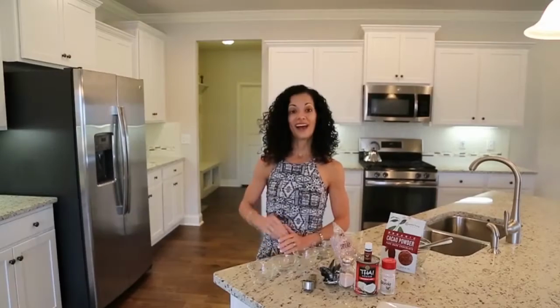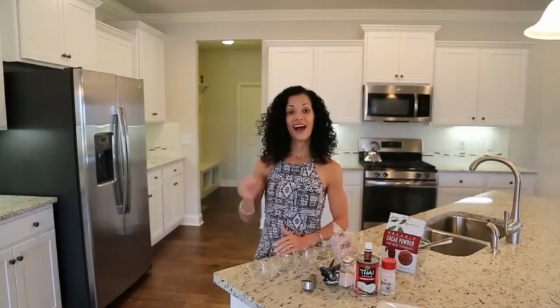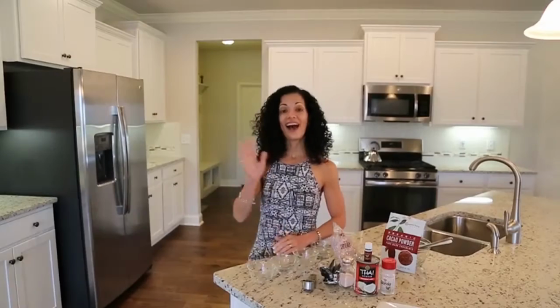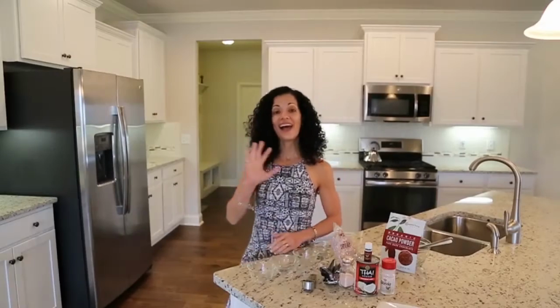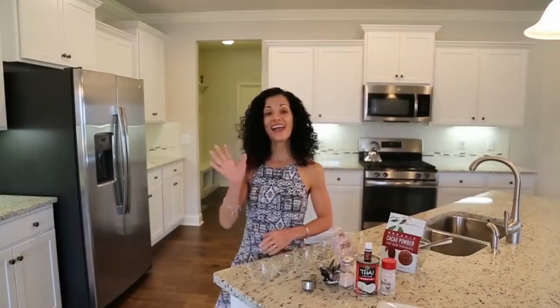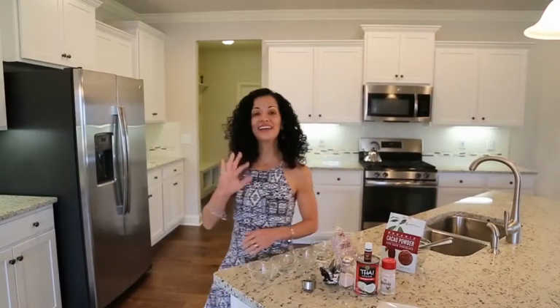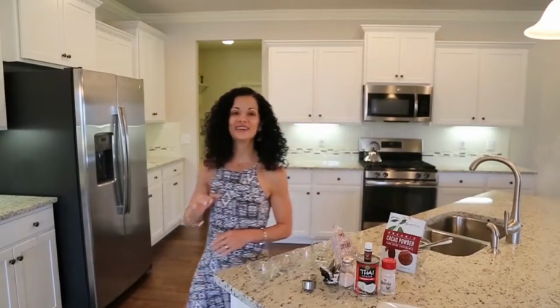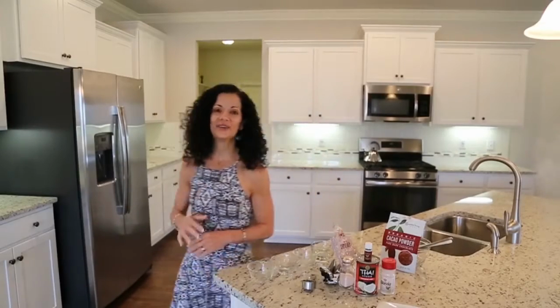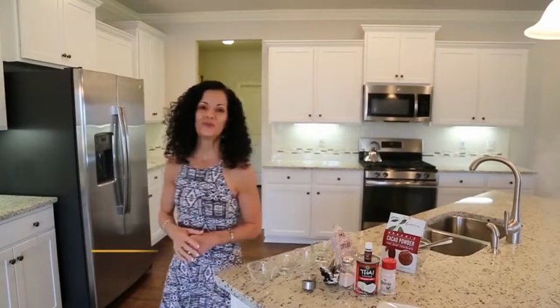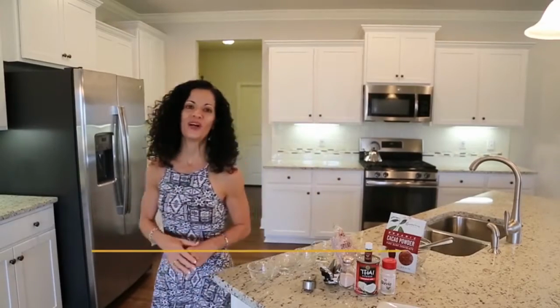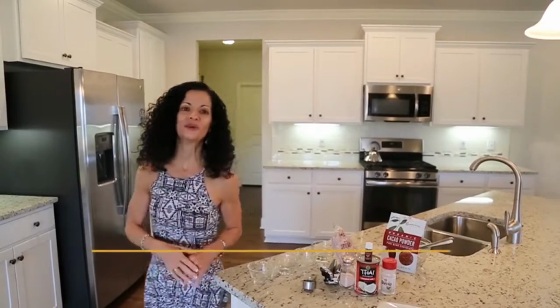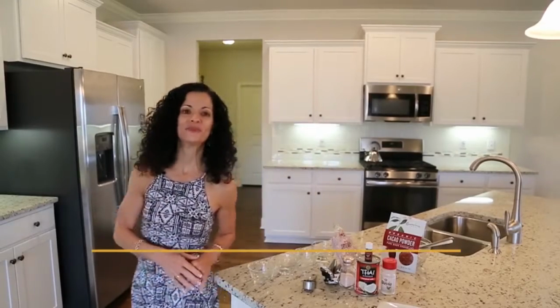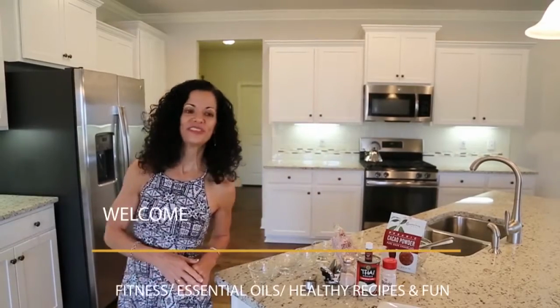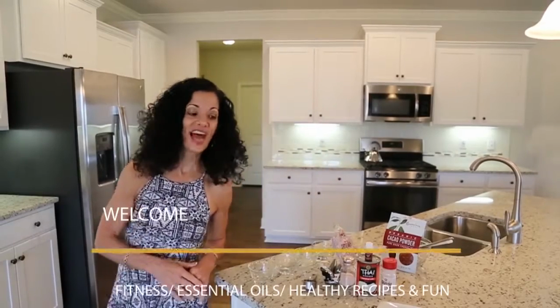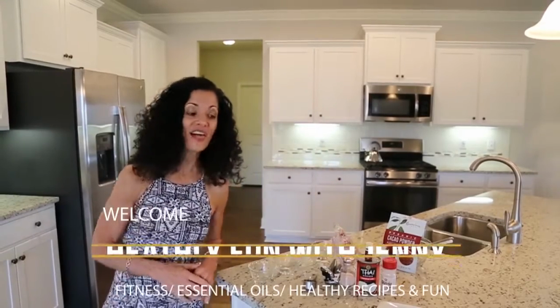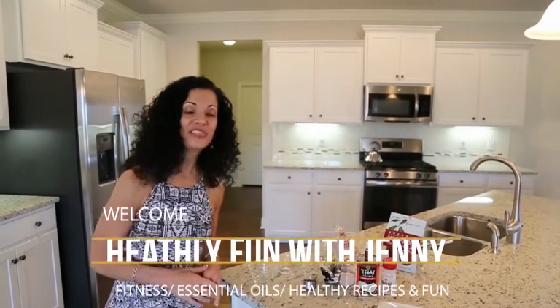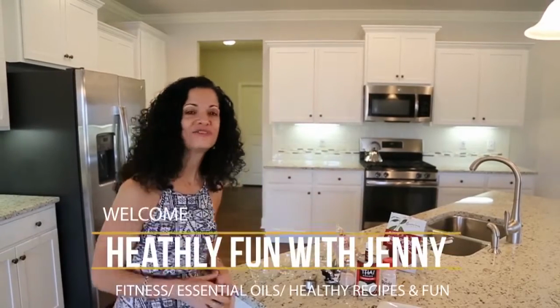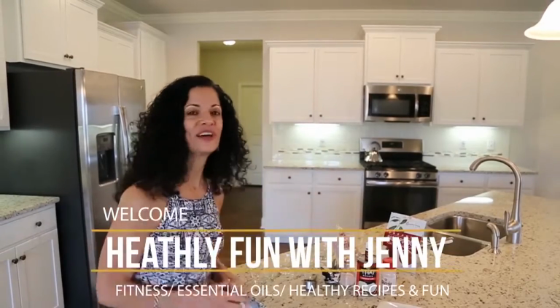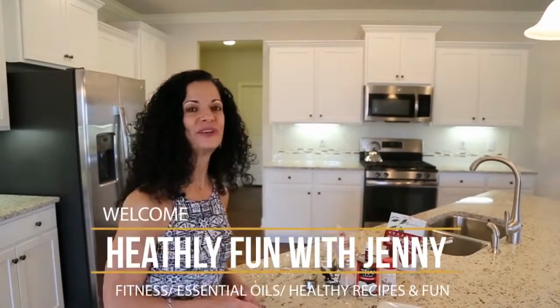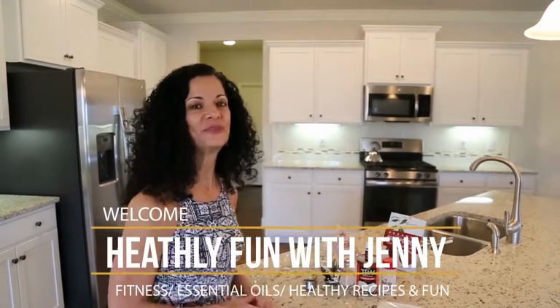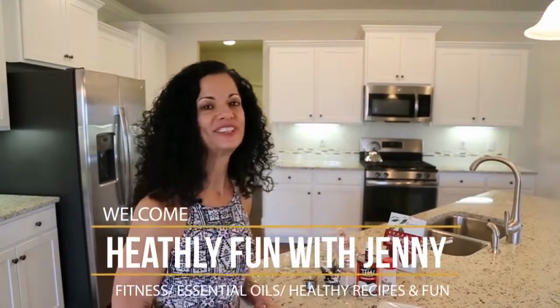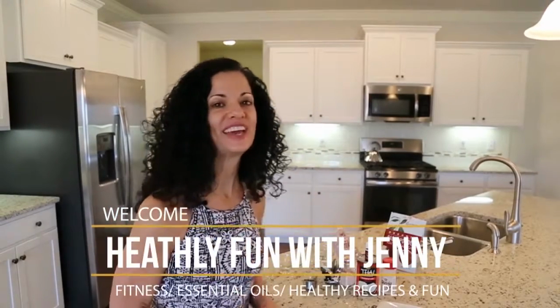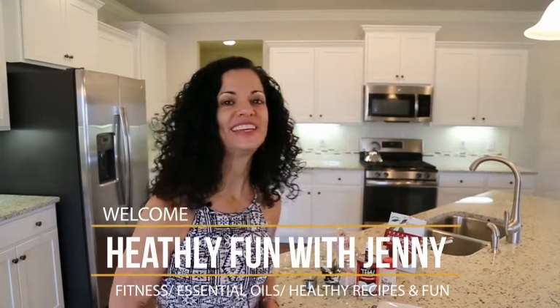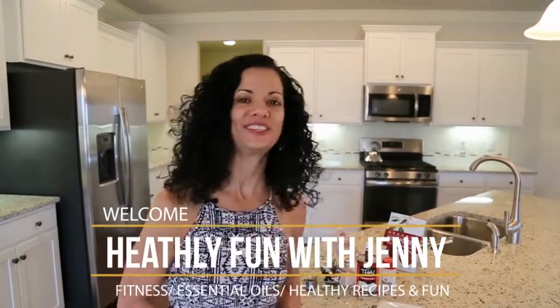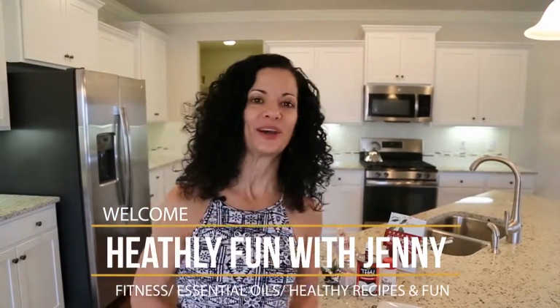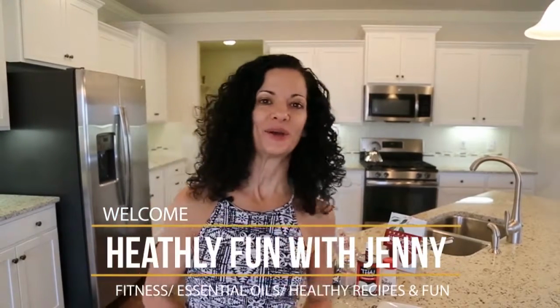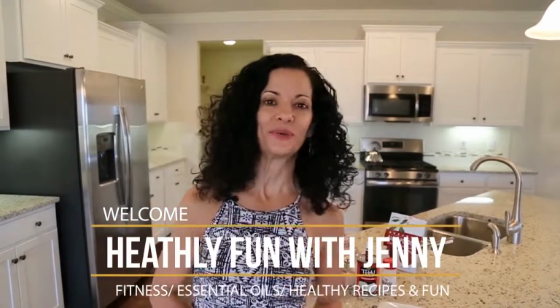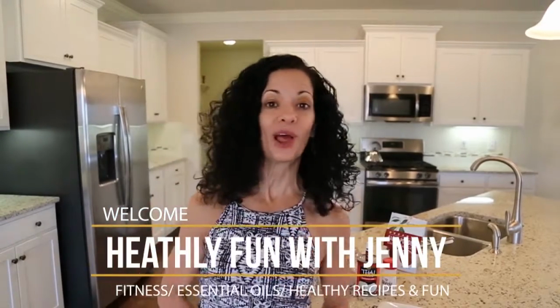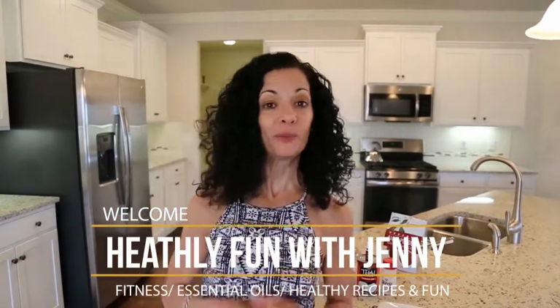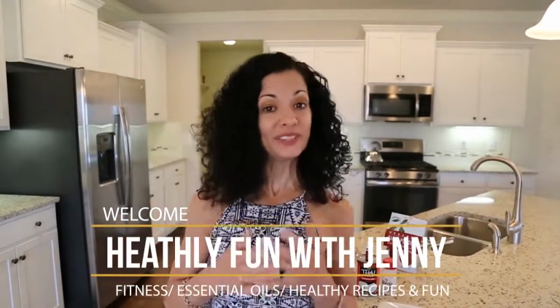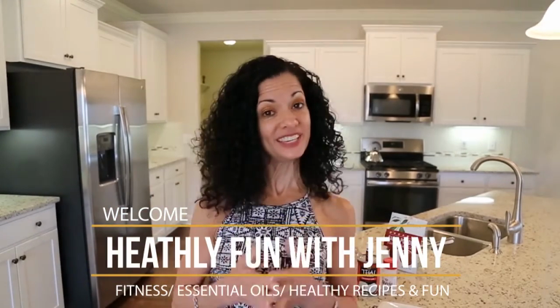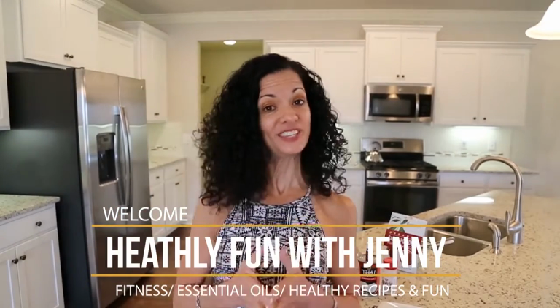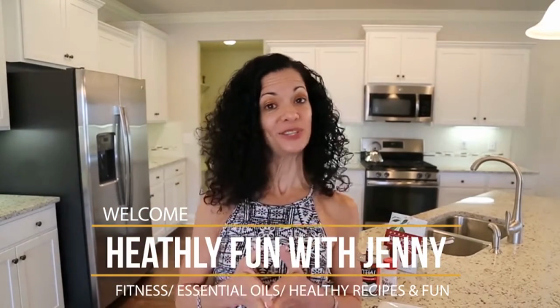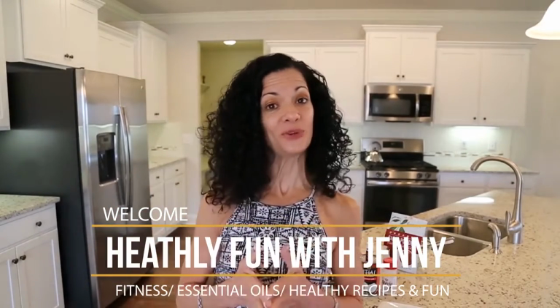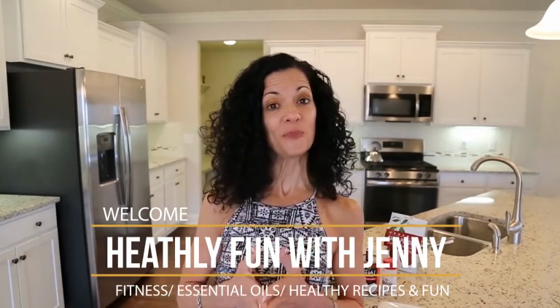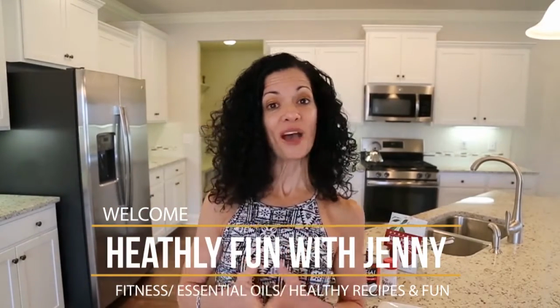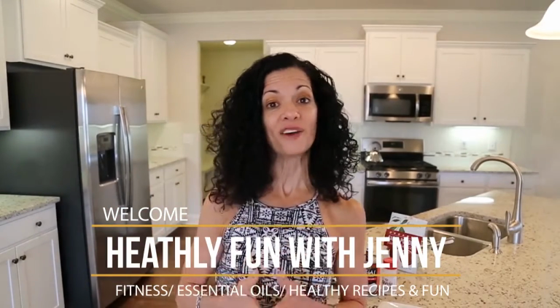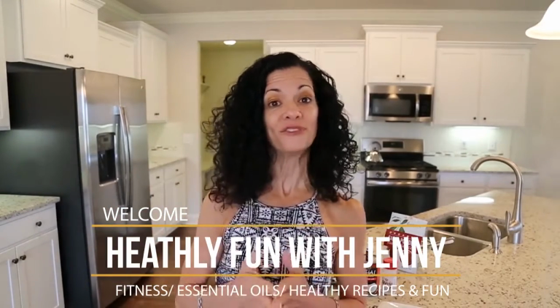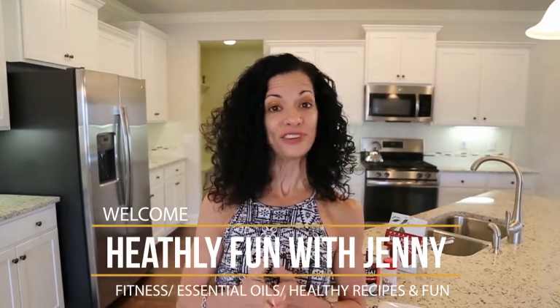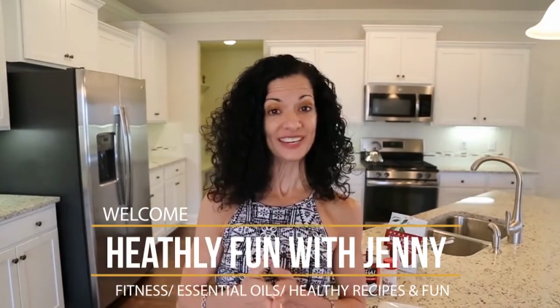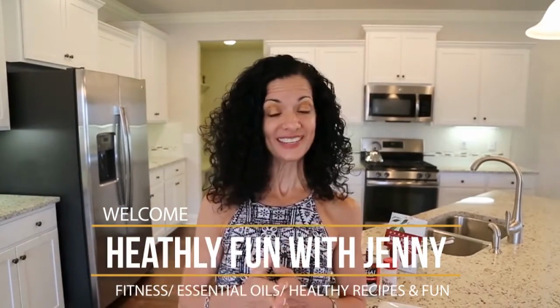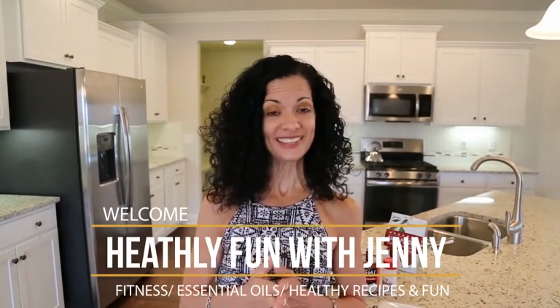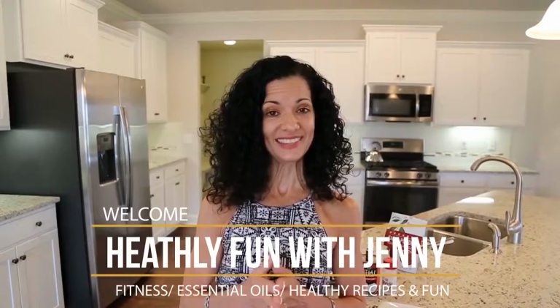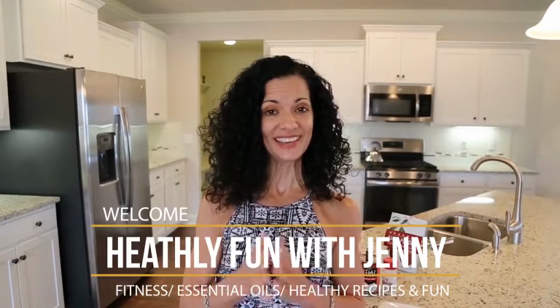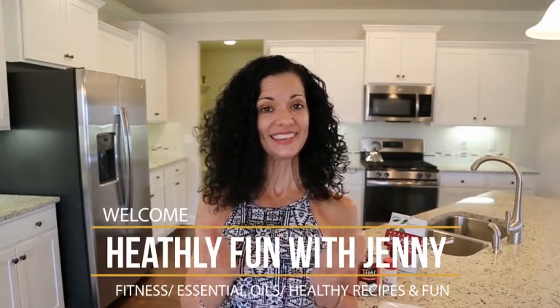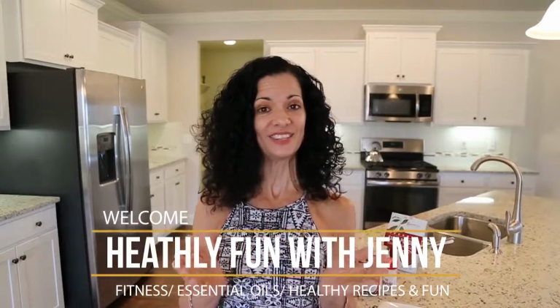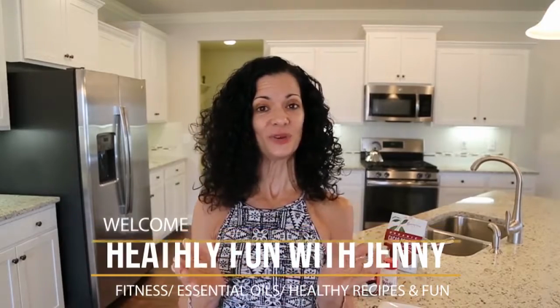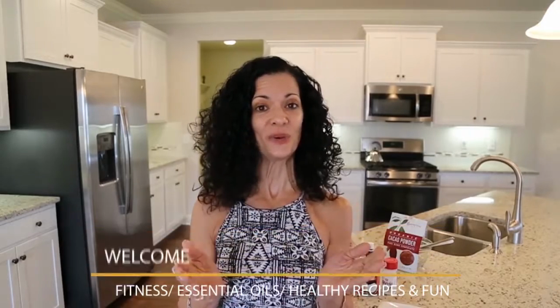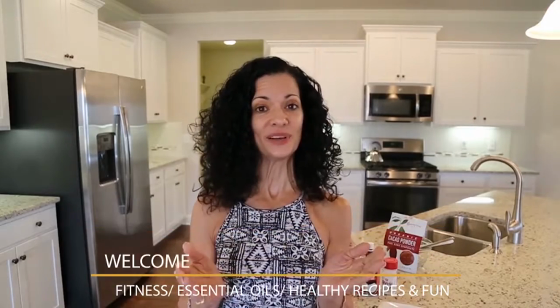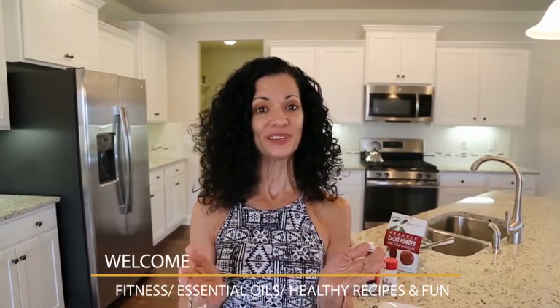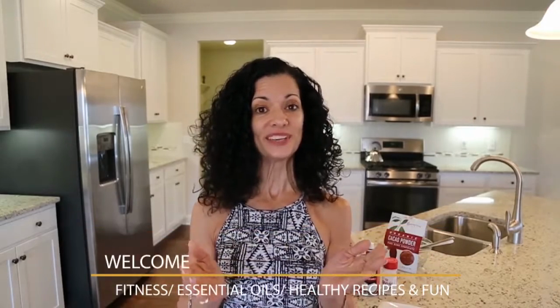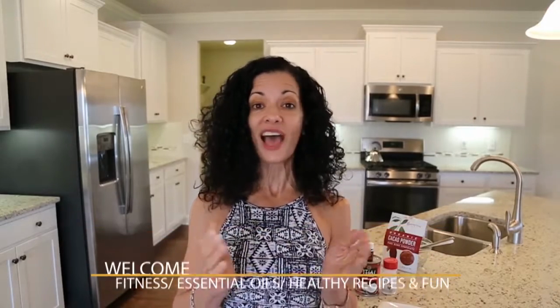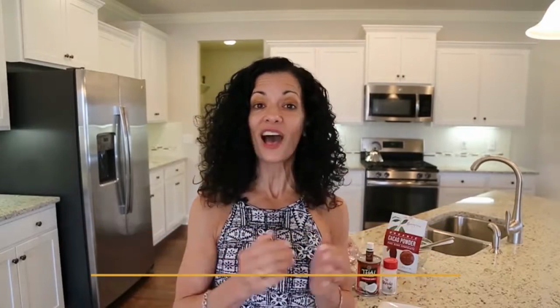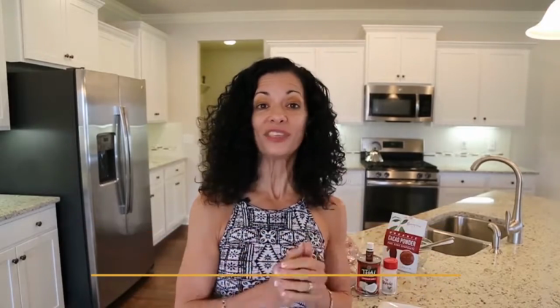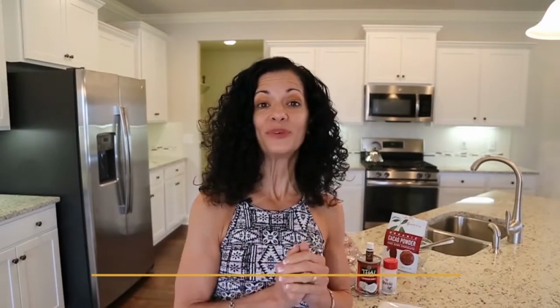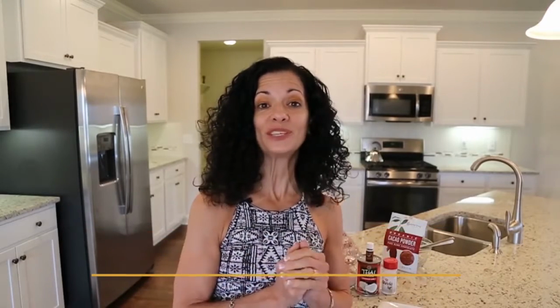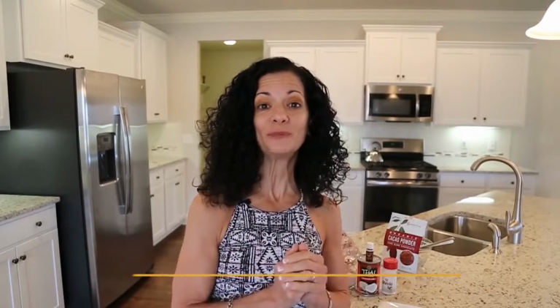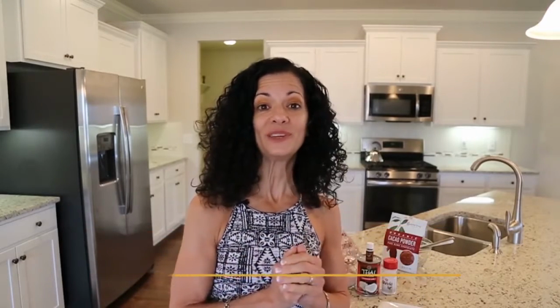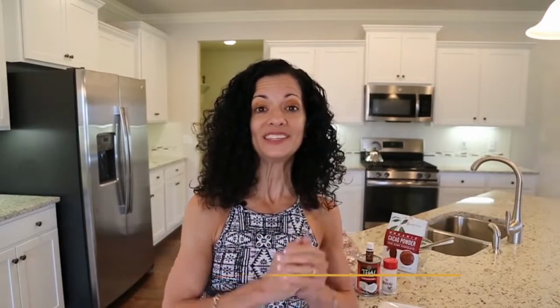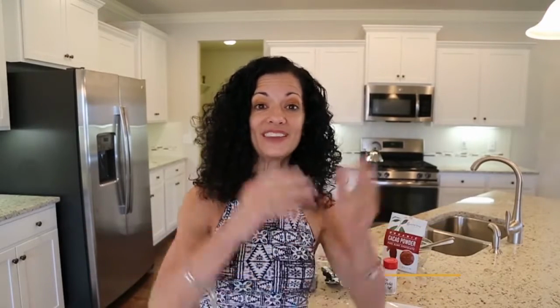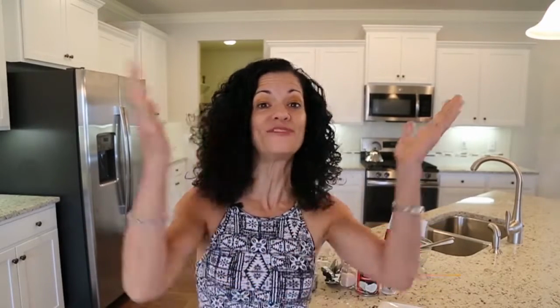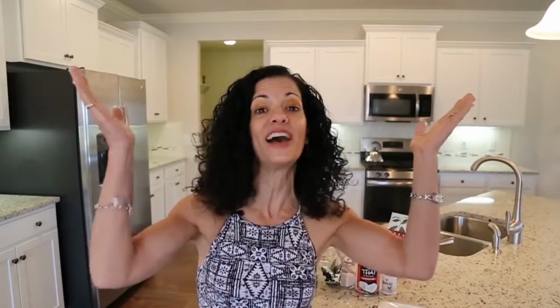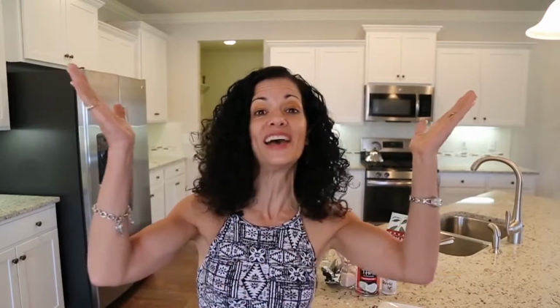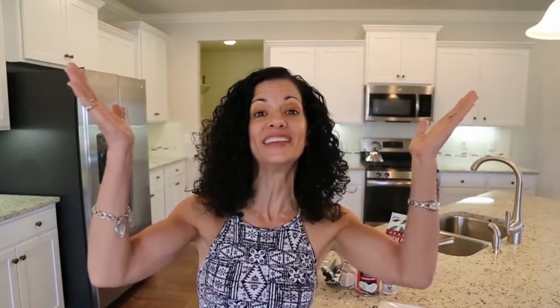Hi! Welcome to the Healthy Fun with Jenny Show, where I'll be teaching you about fitness, essential oils, healthy recipes, and fun!